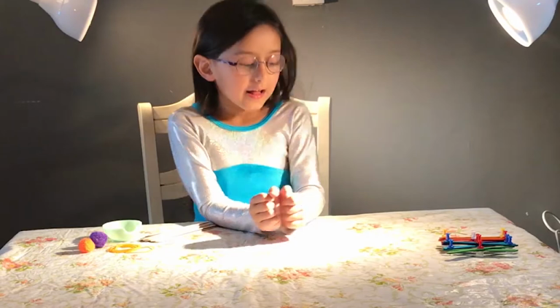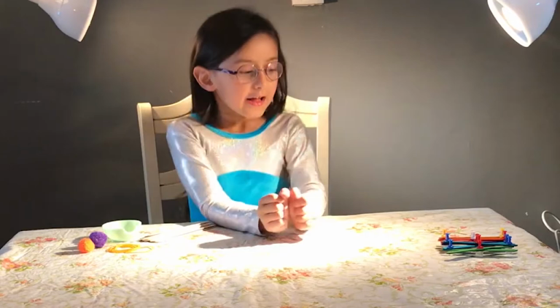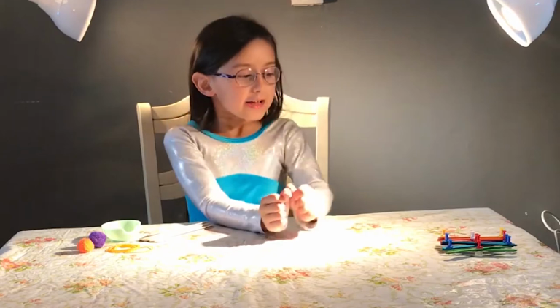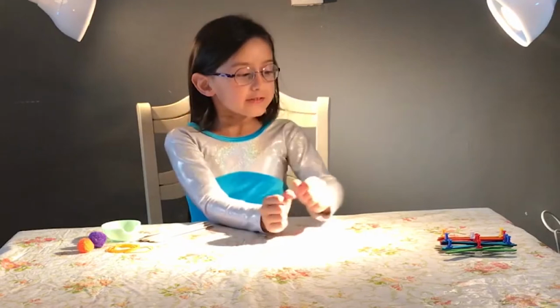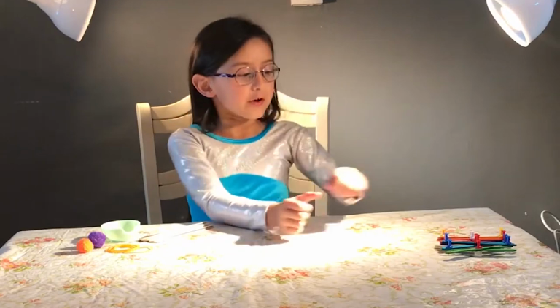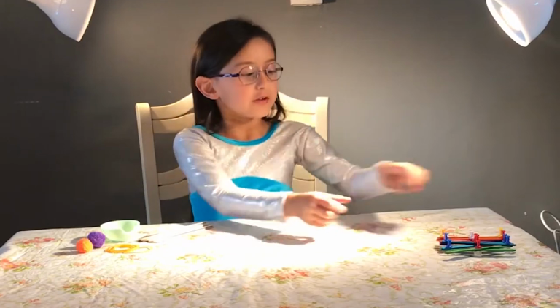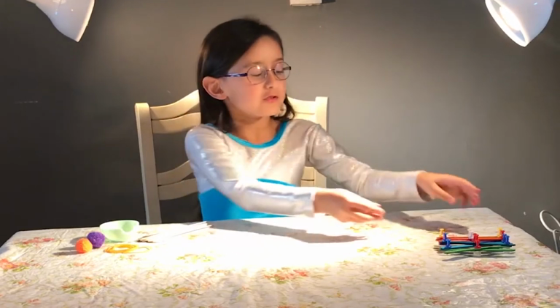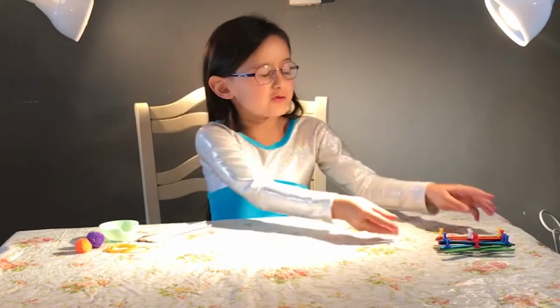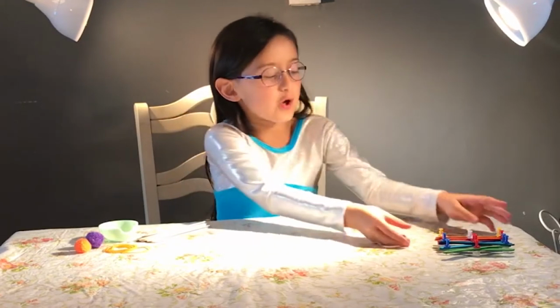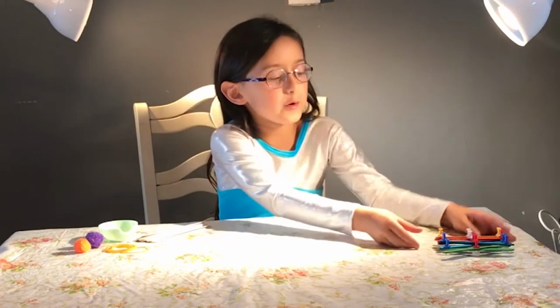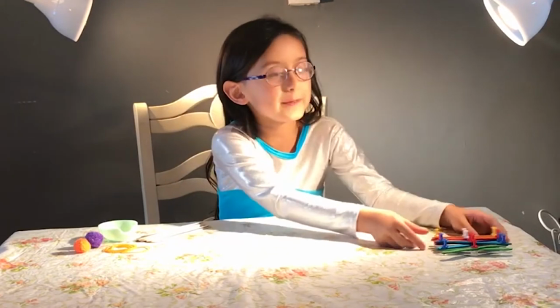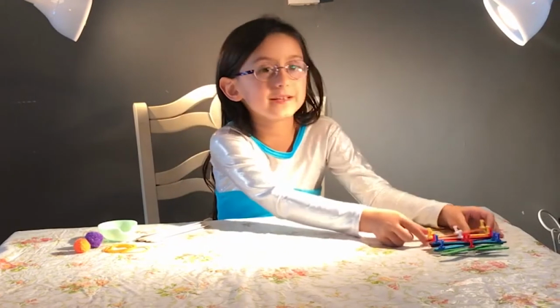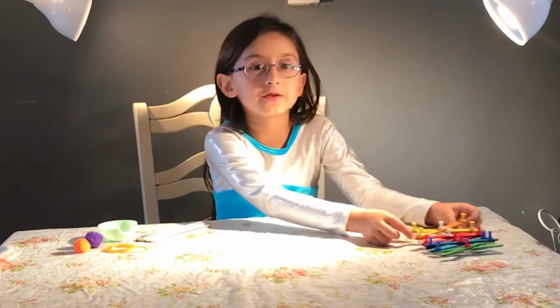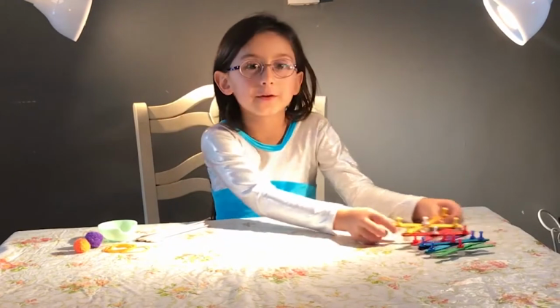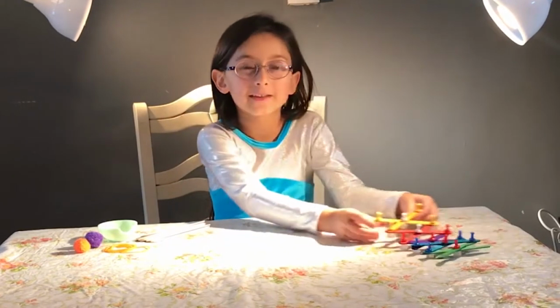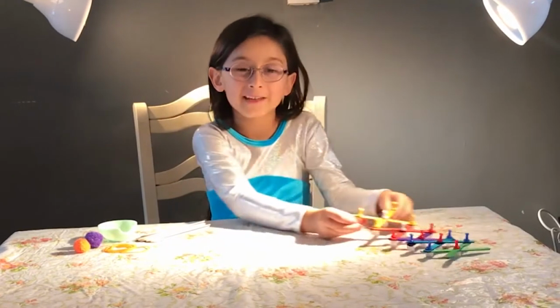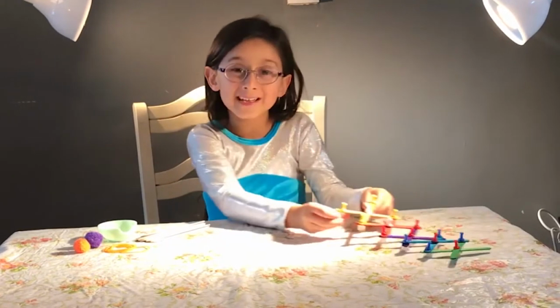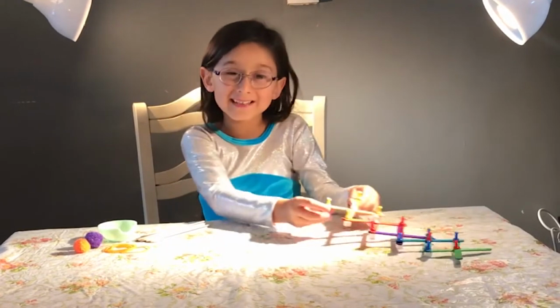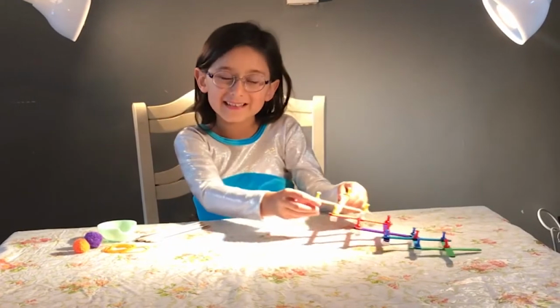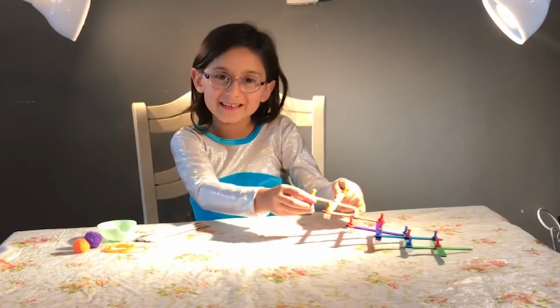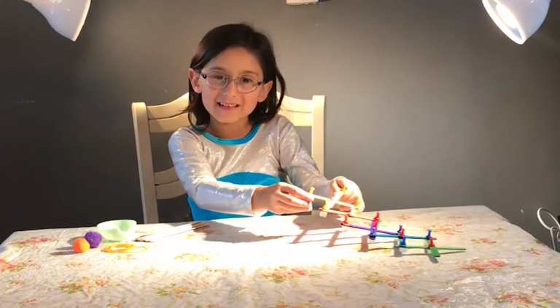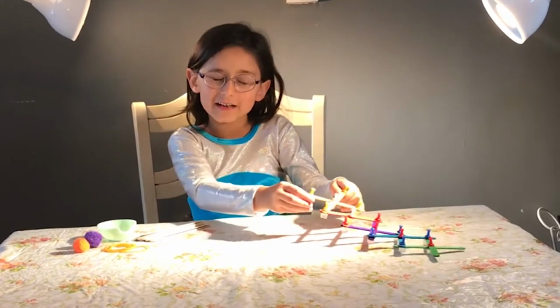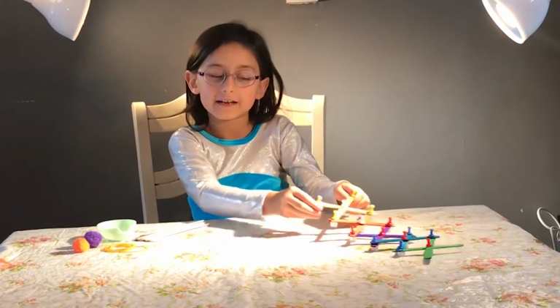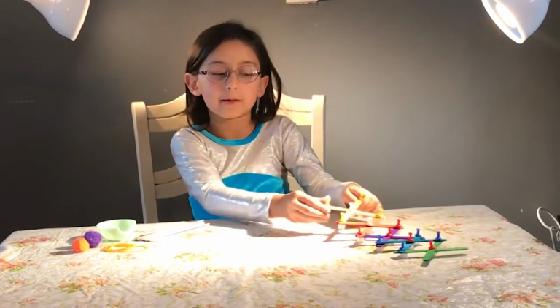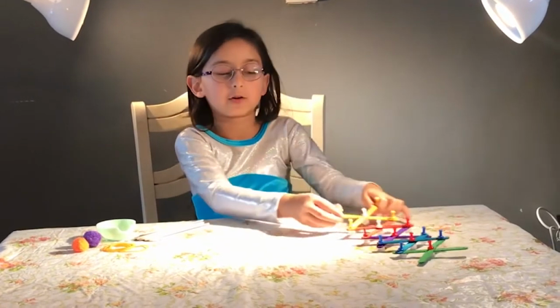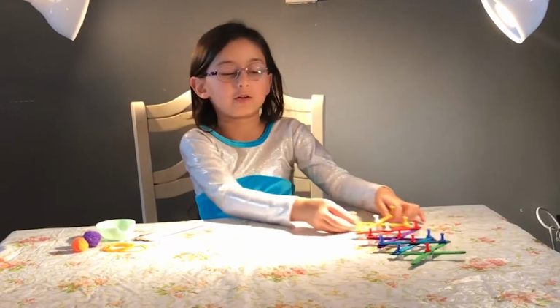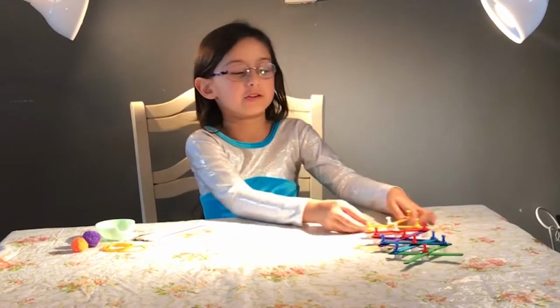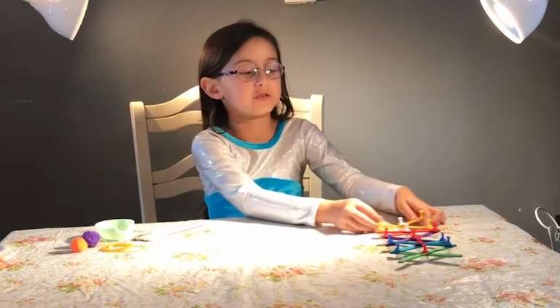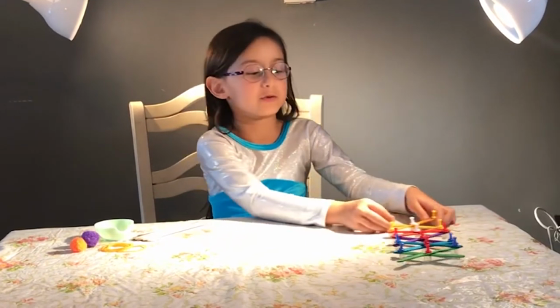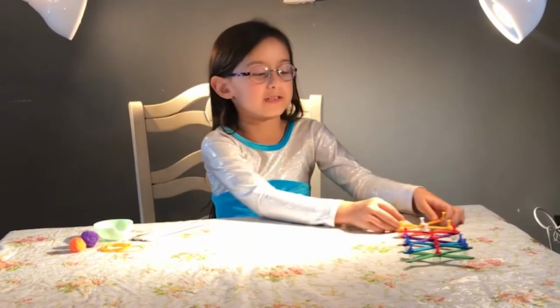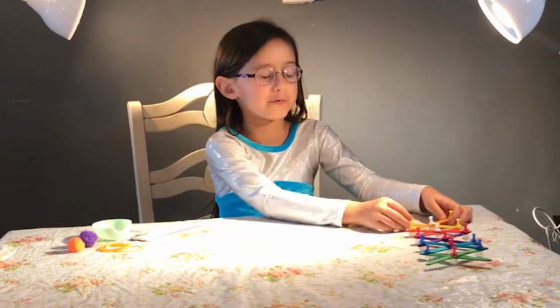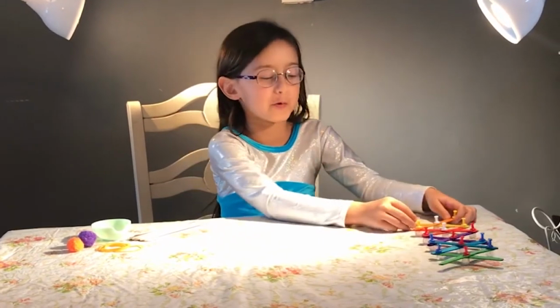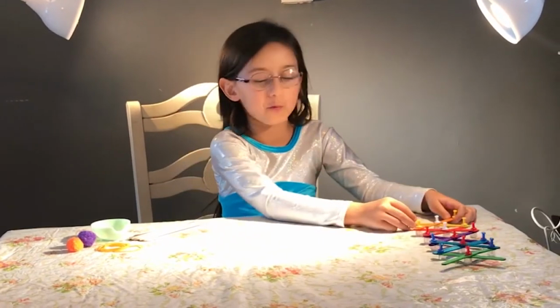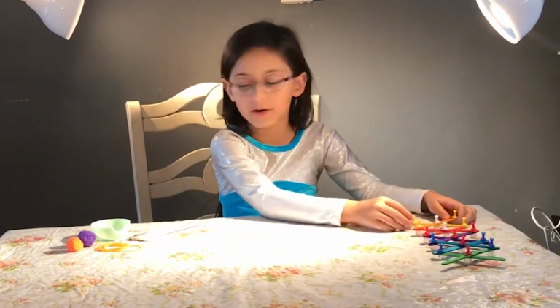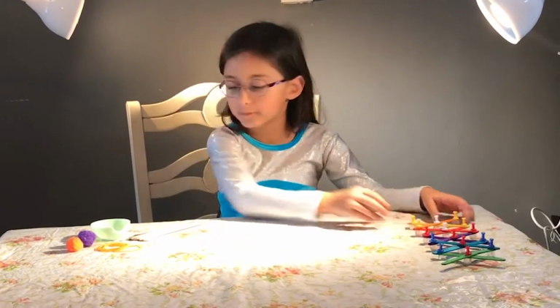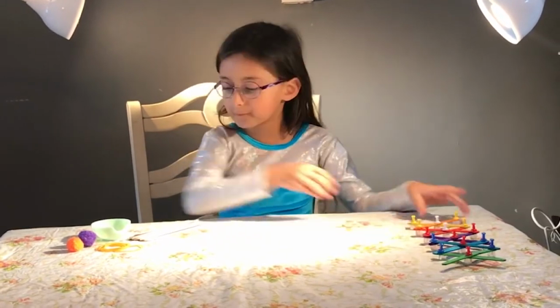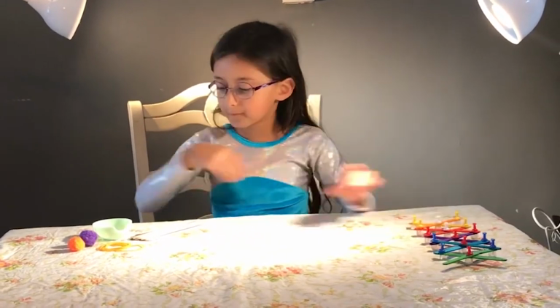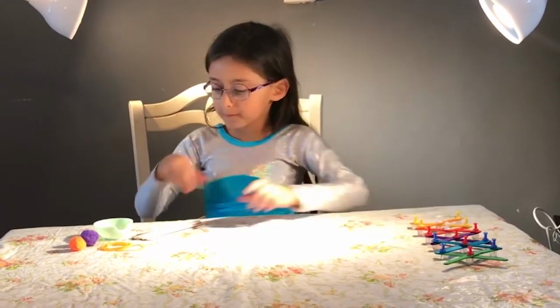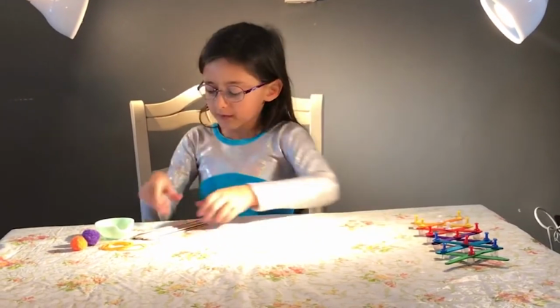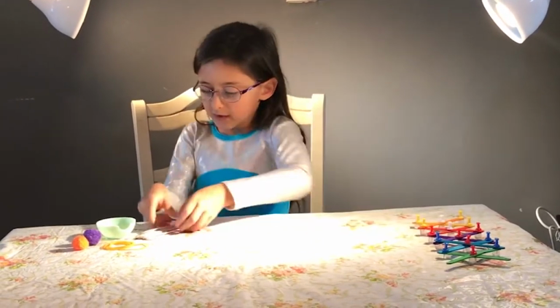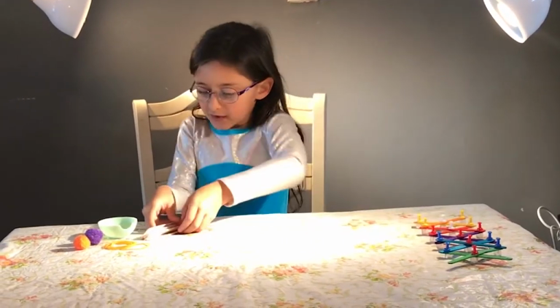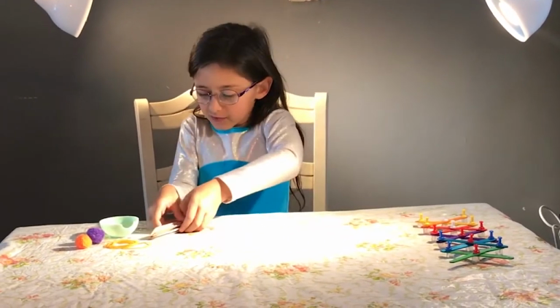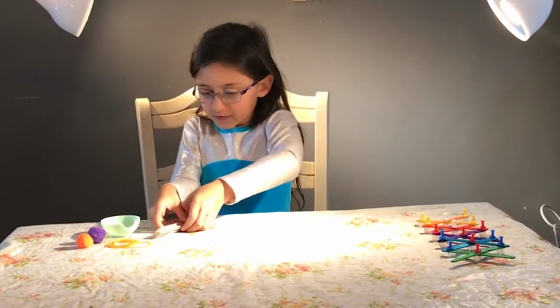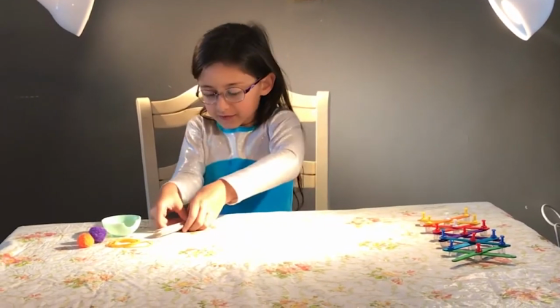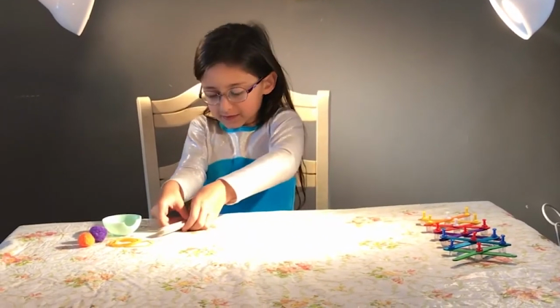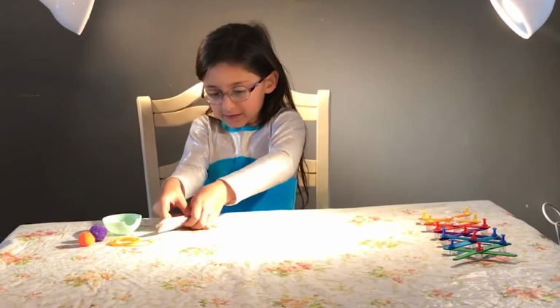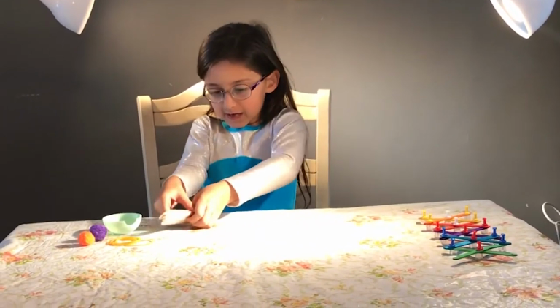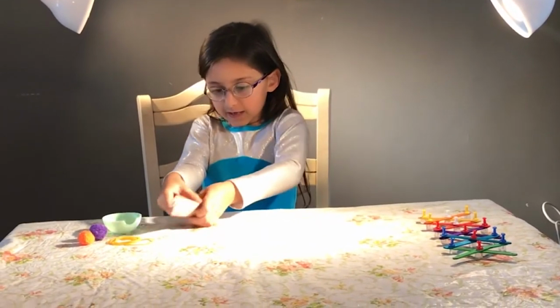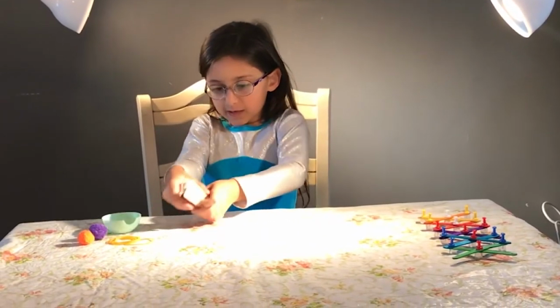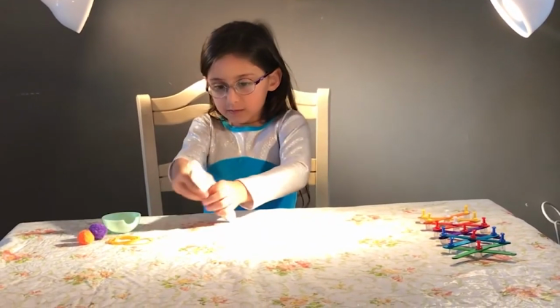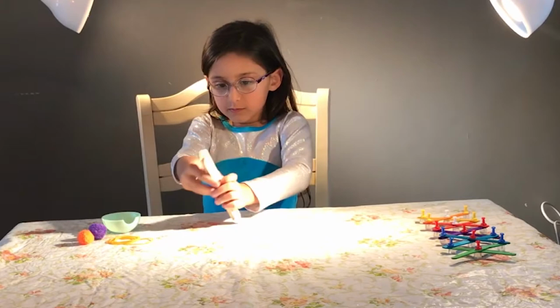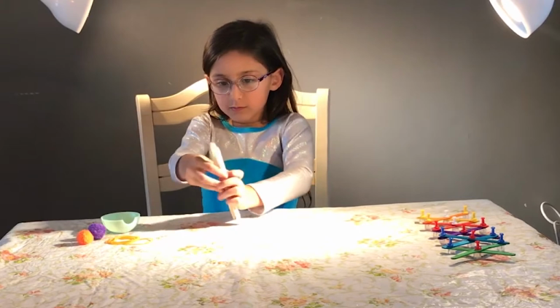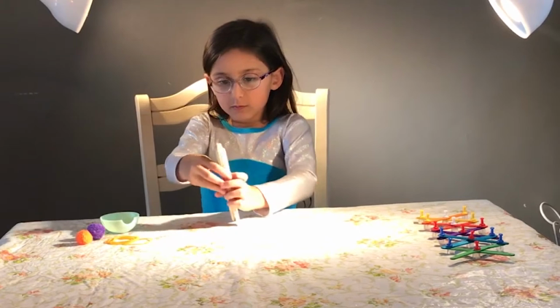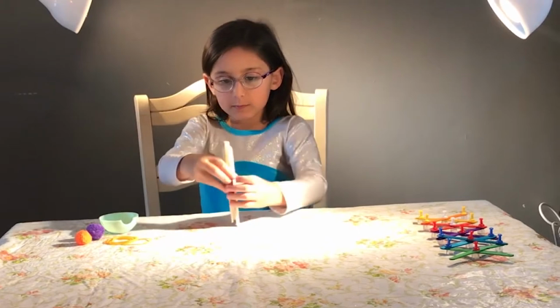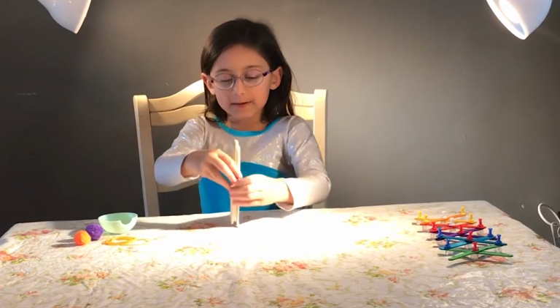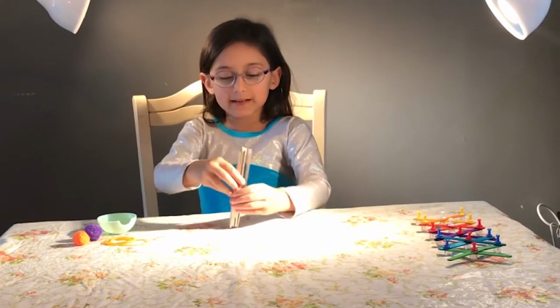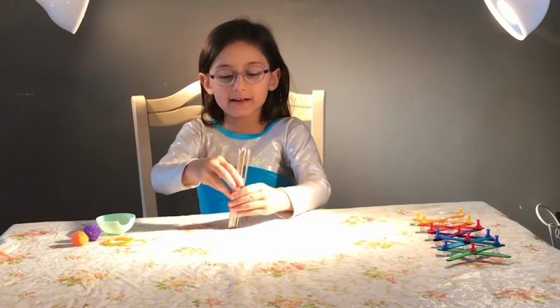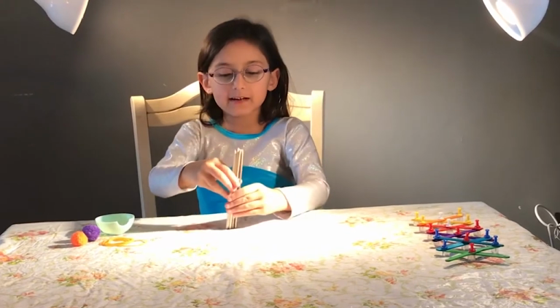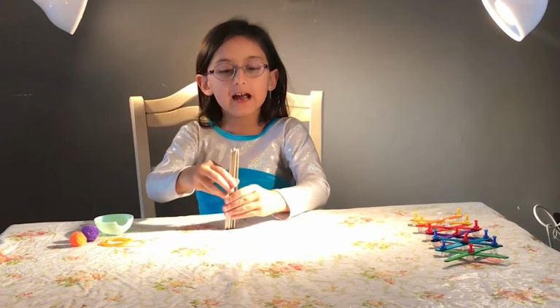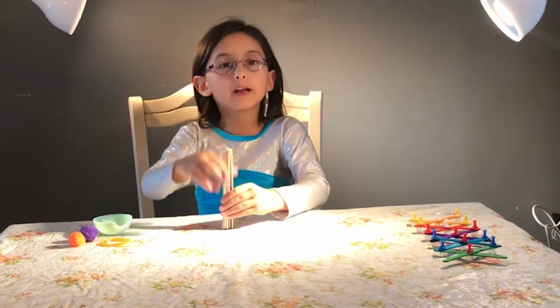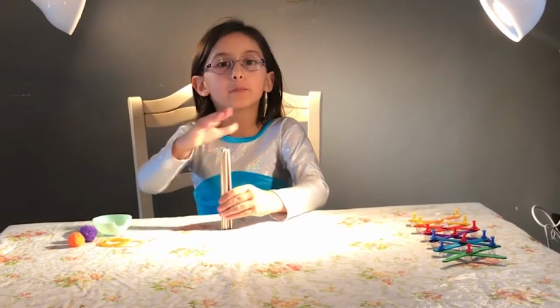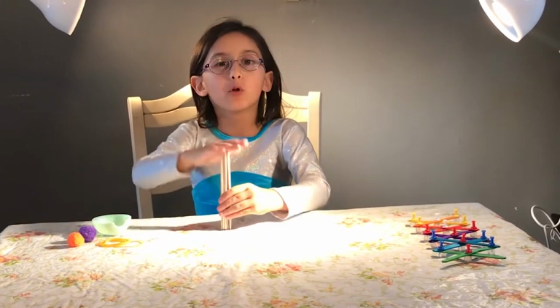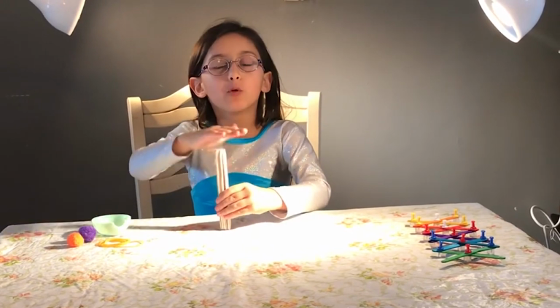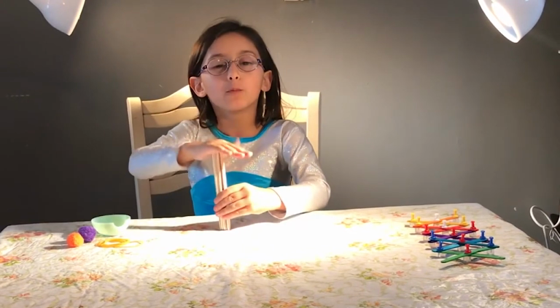So, you saw me doing this — now we're going to do a different one. So today, we're making a catapult.